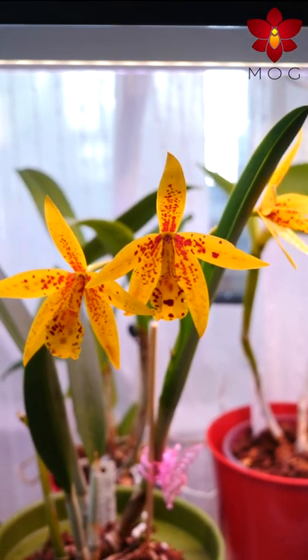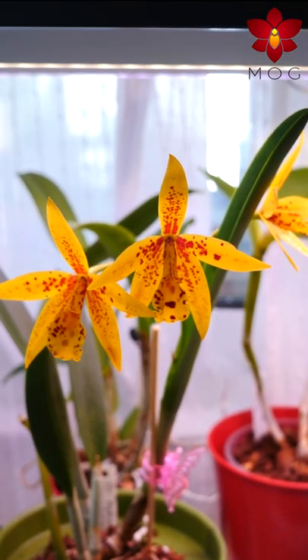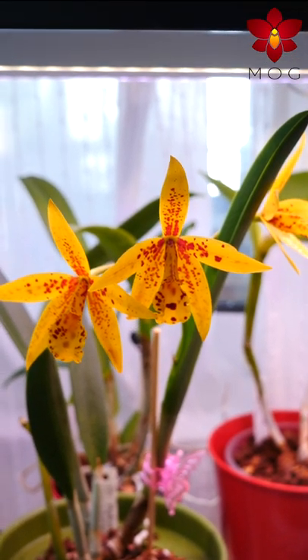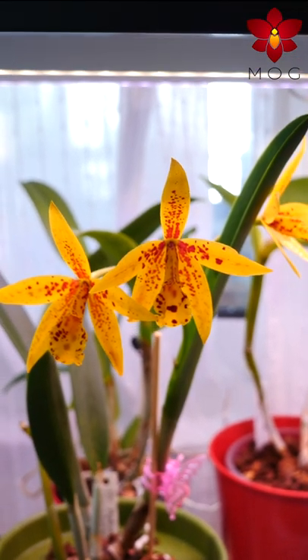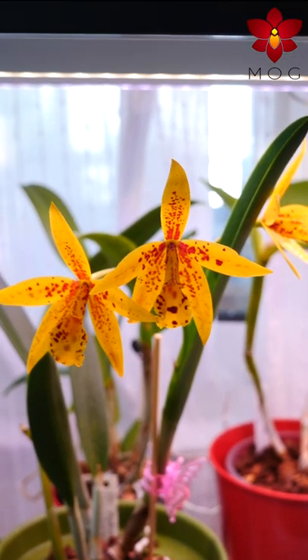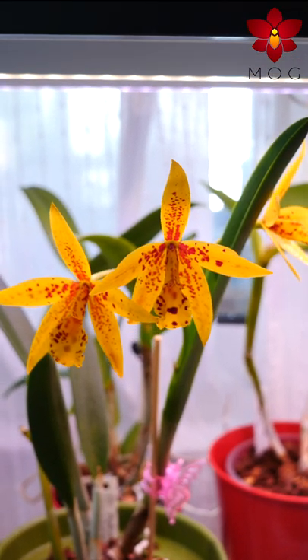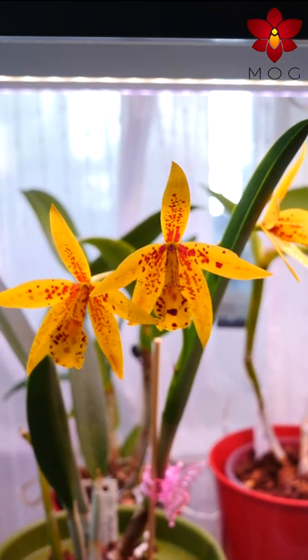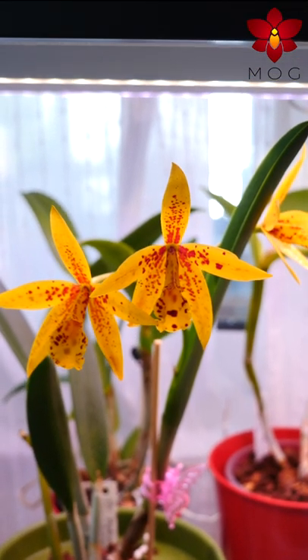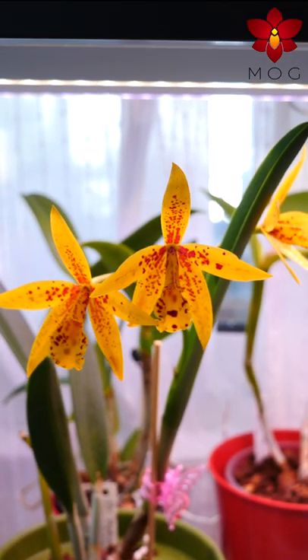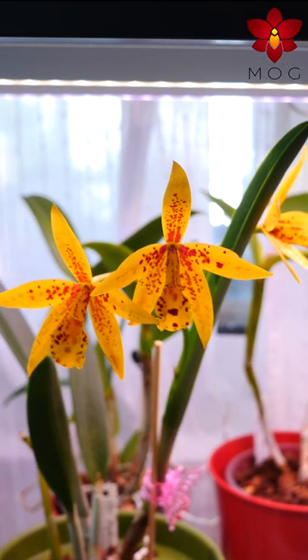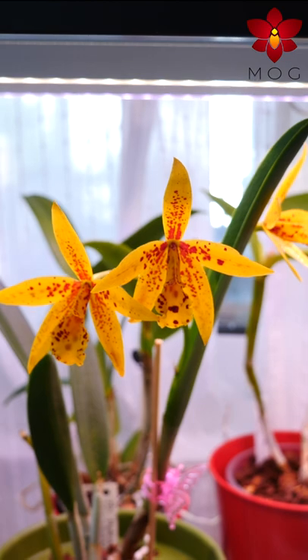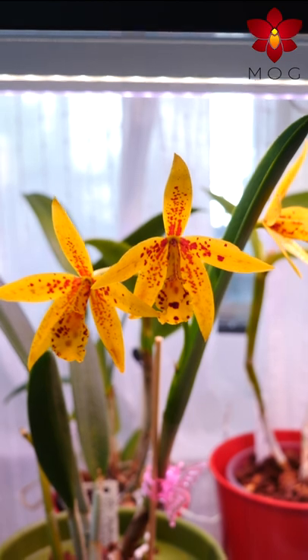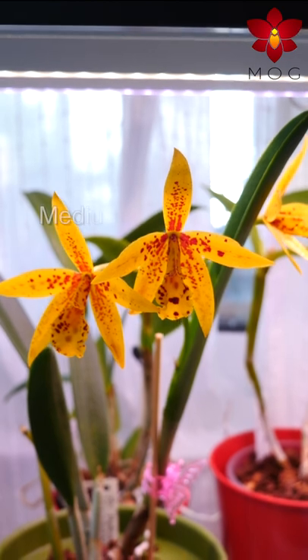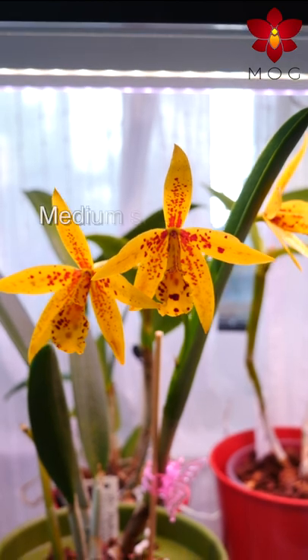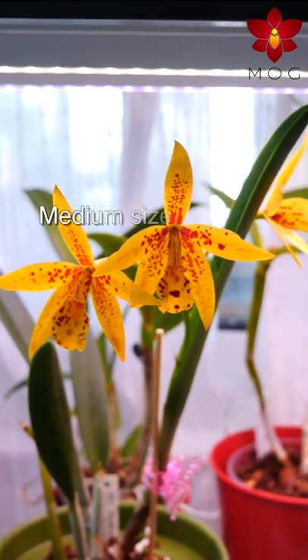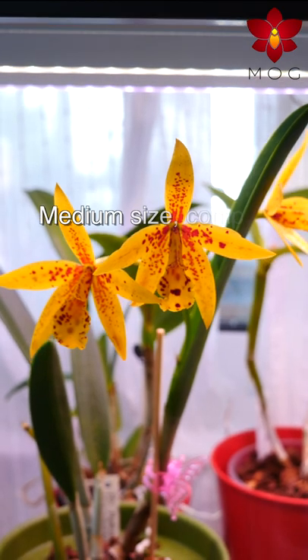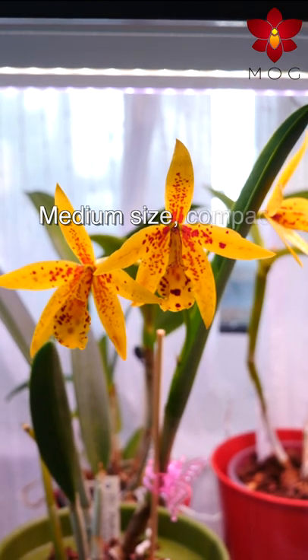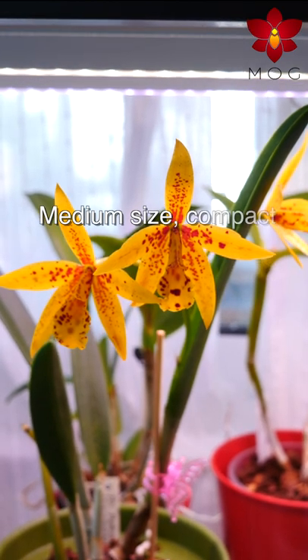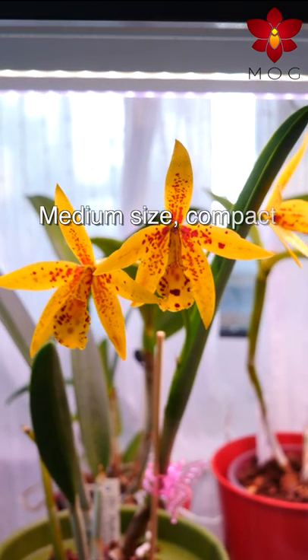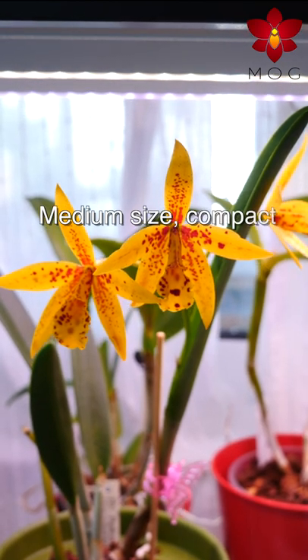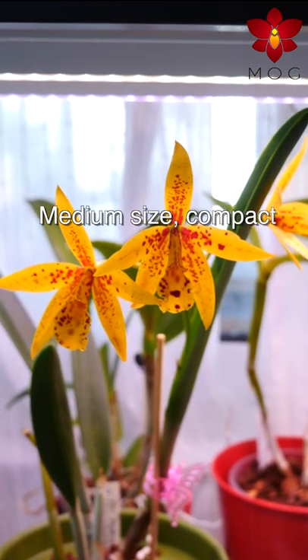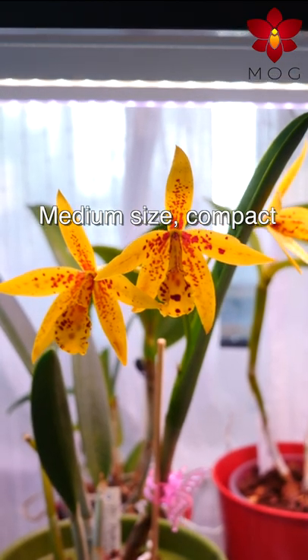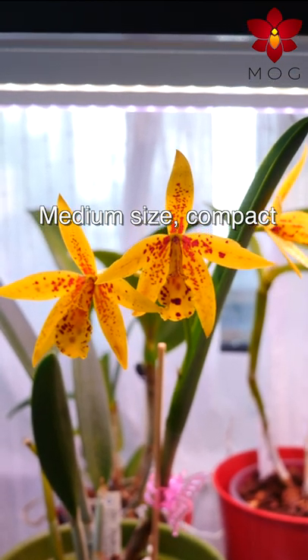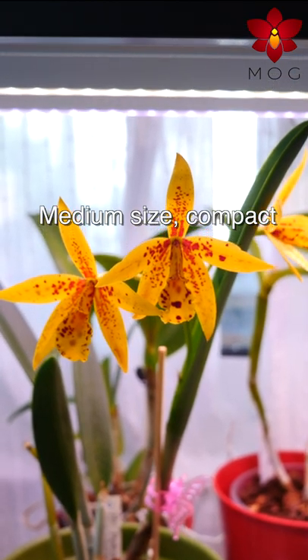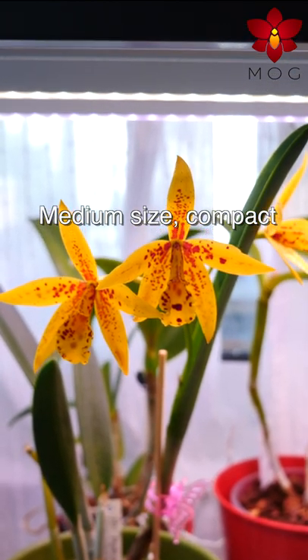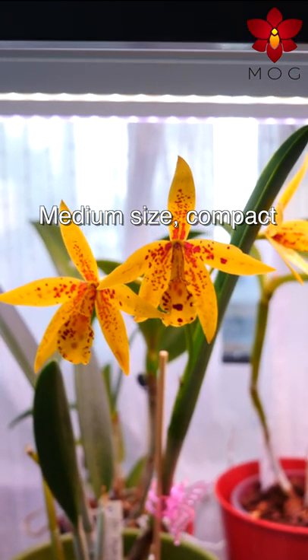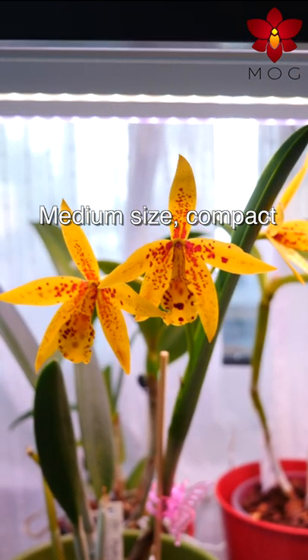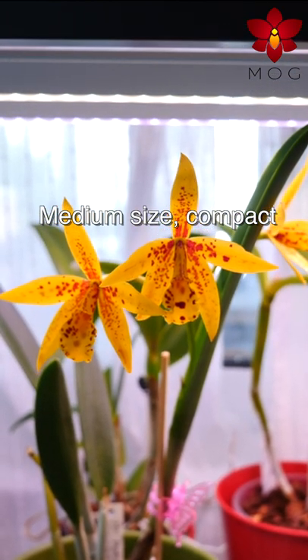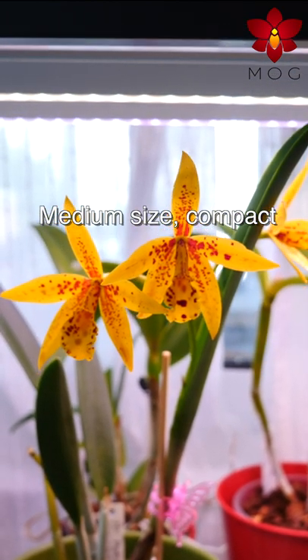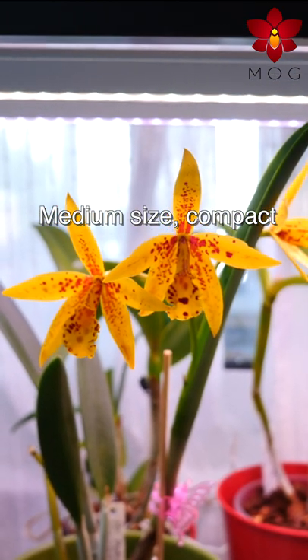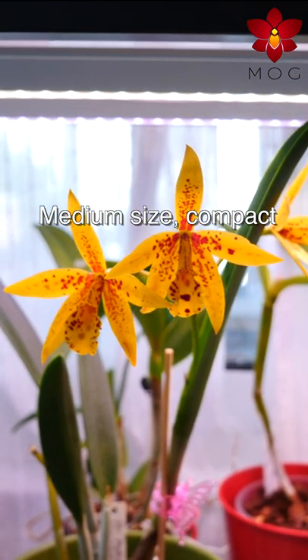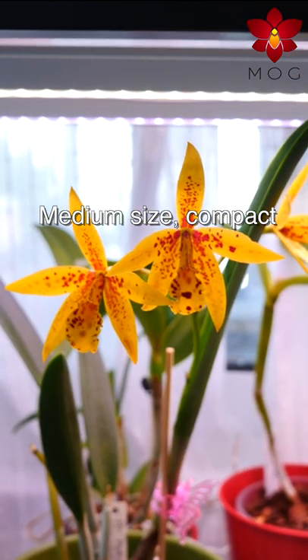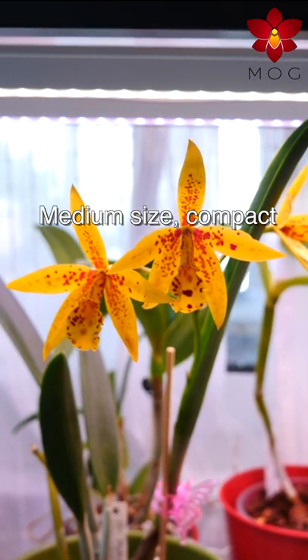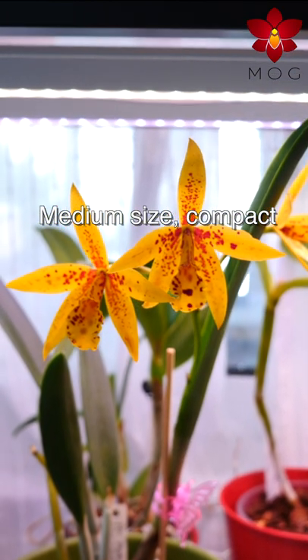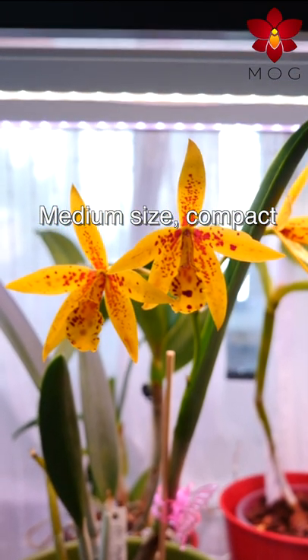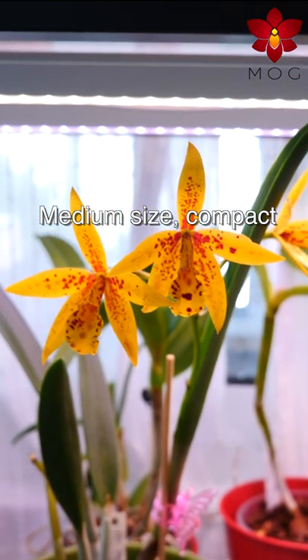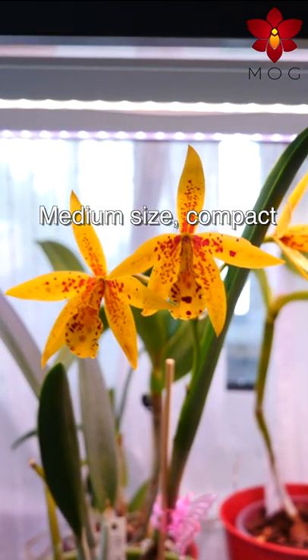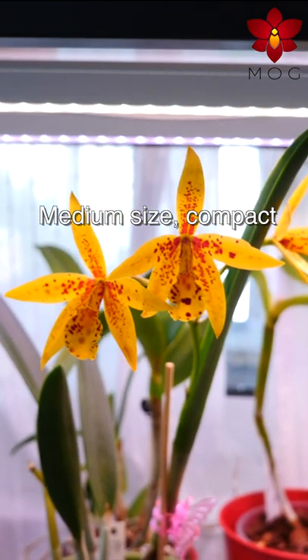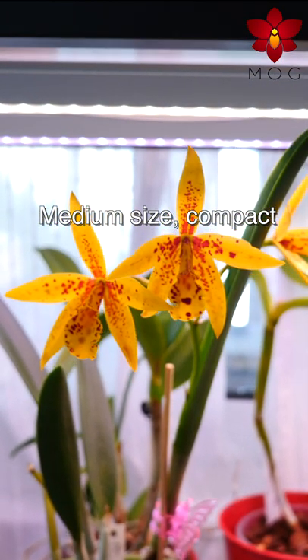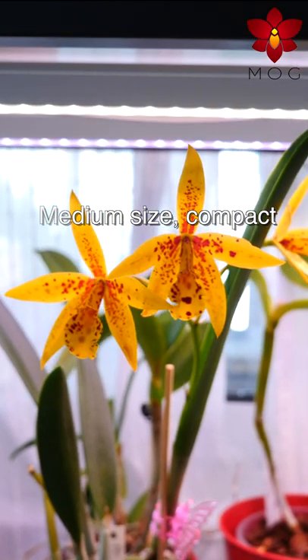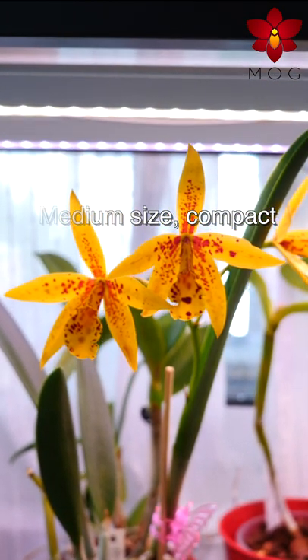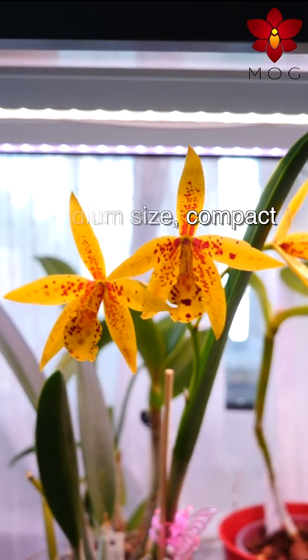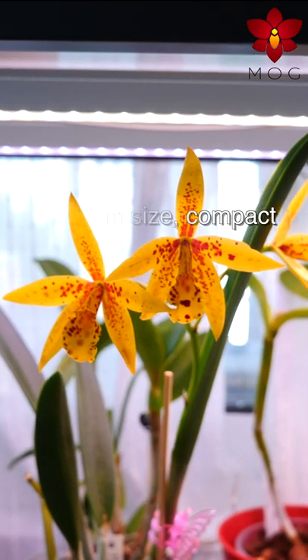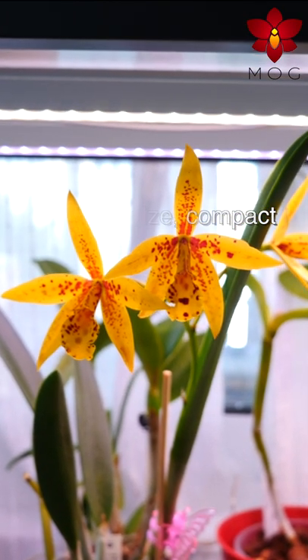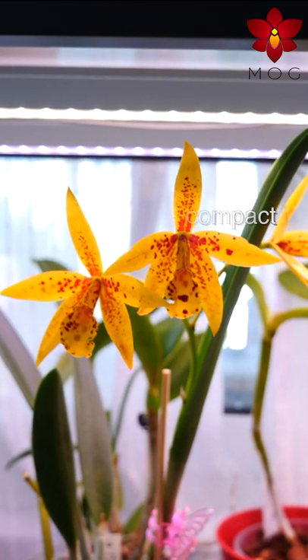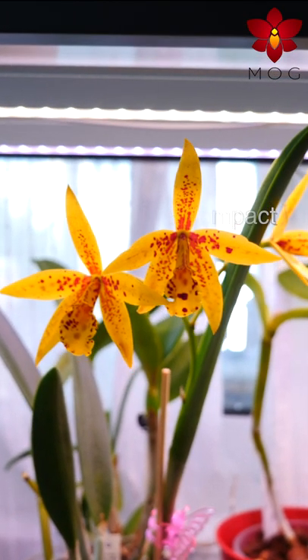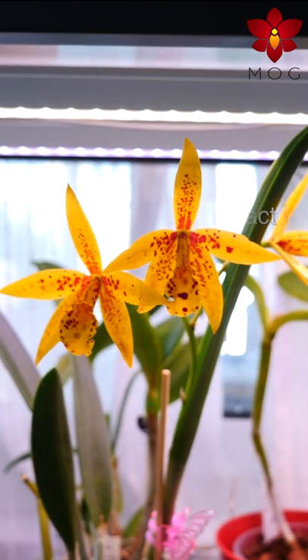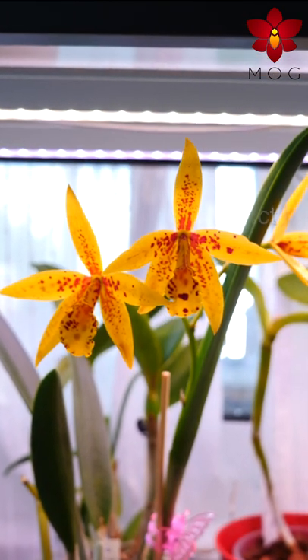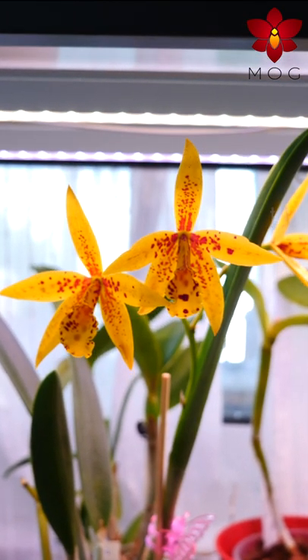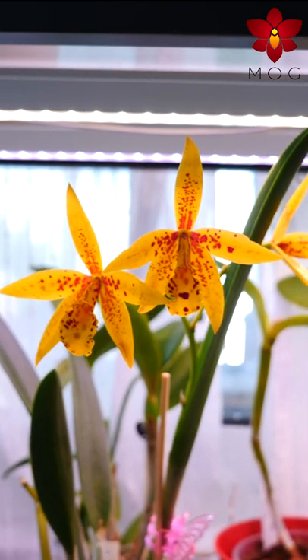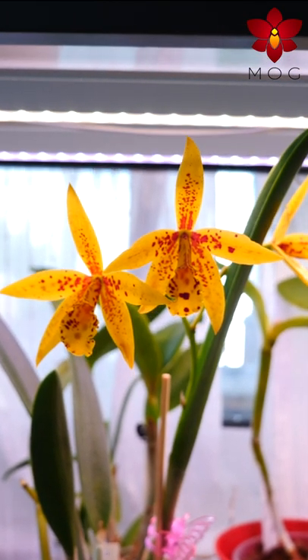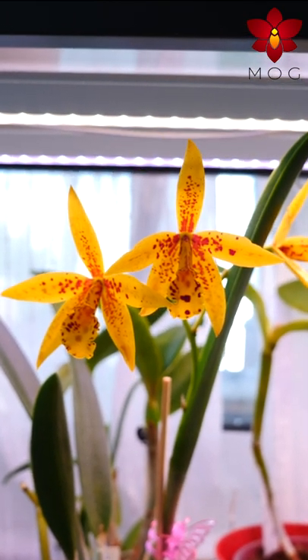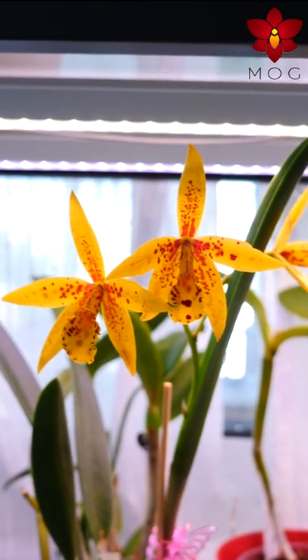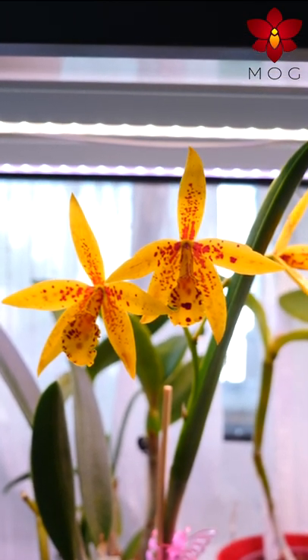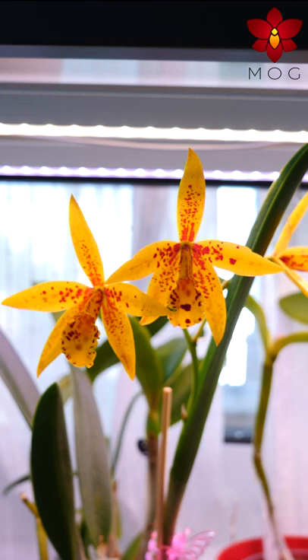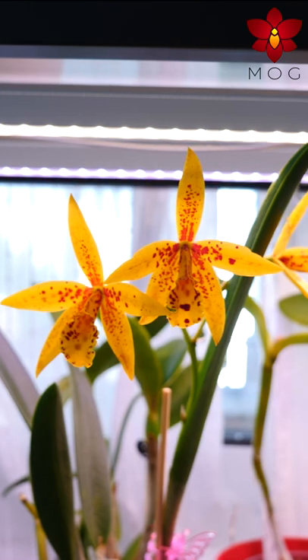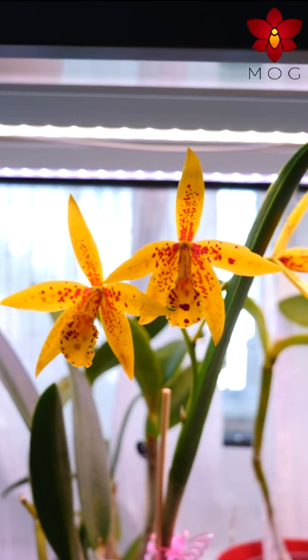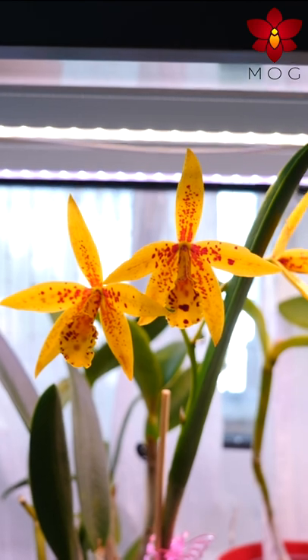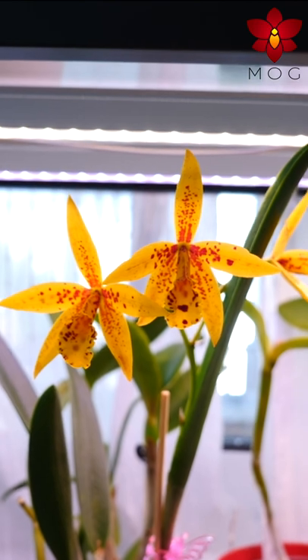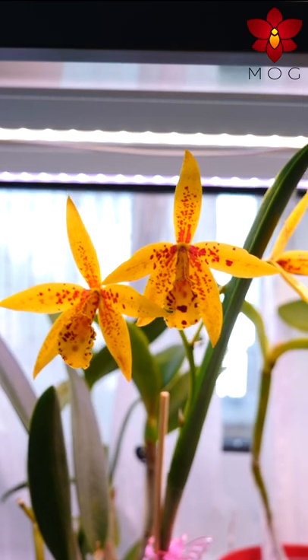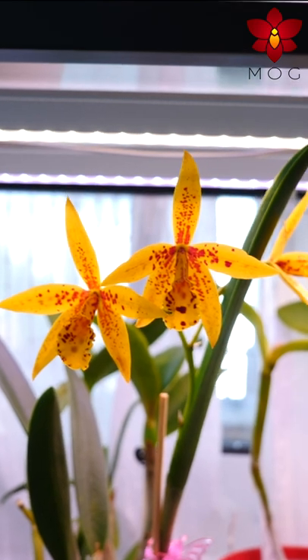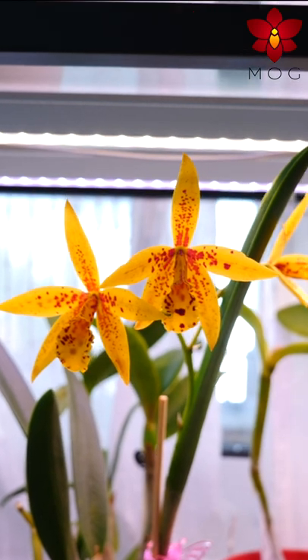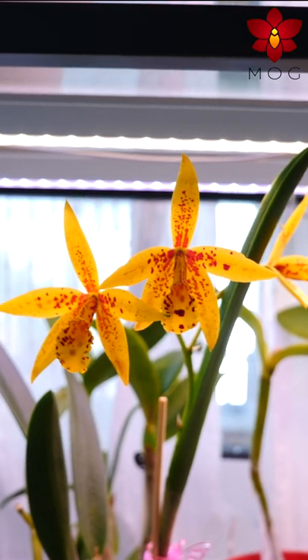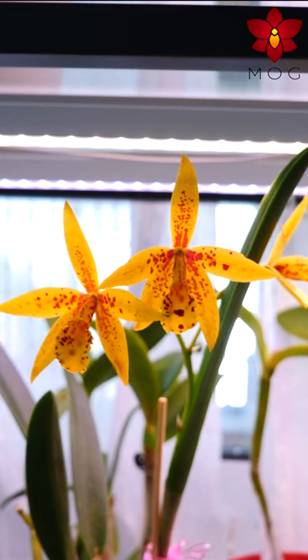It is a medium-sized, compact orchid which grows rather slim structures, making it look very tidy if staked.